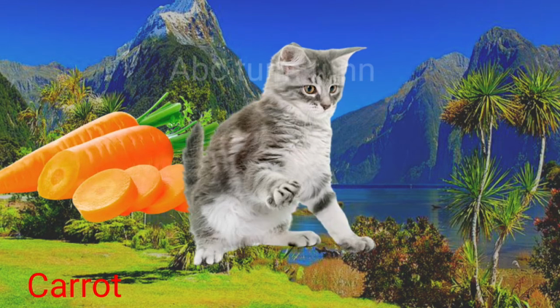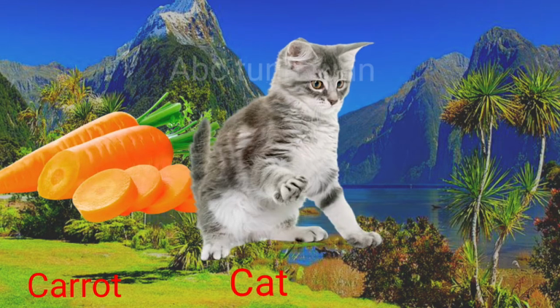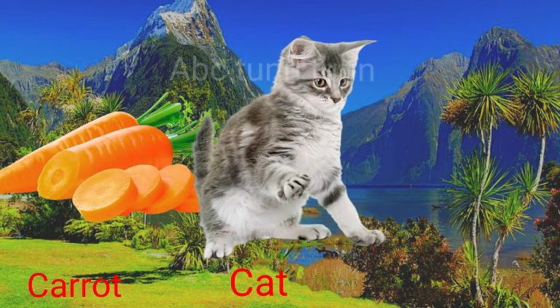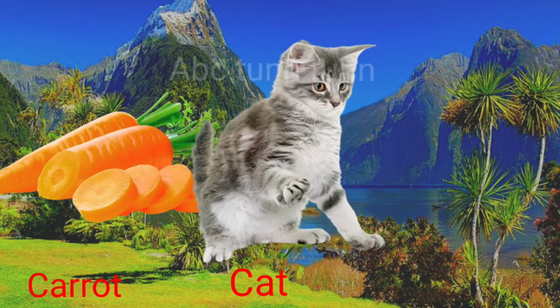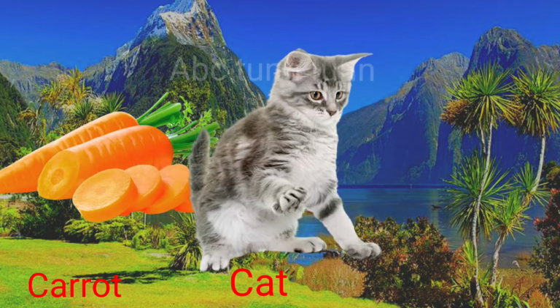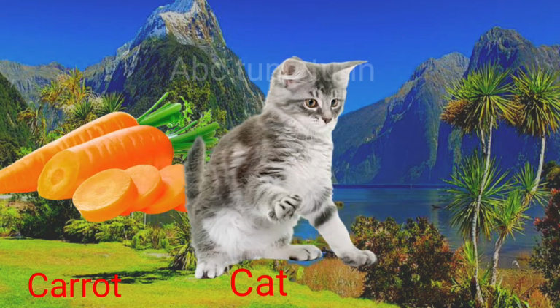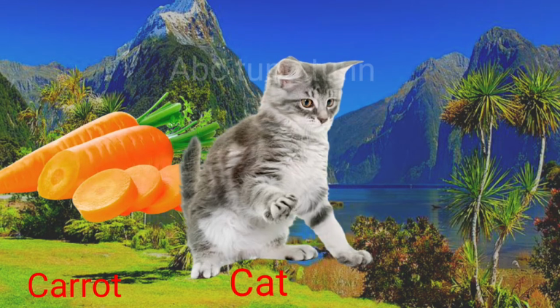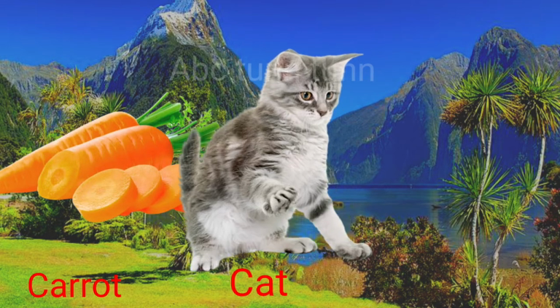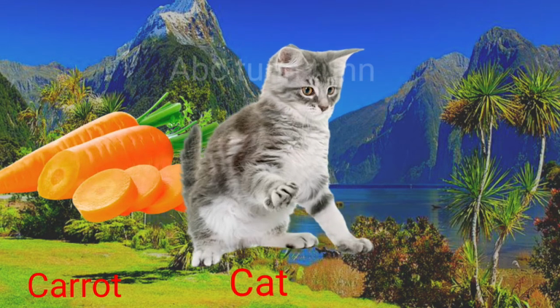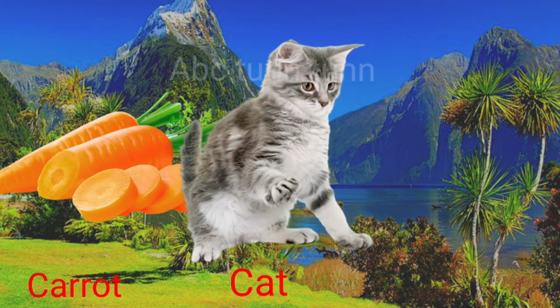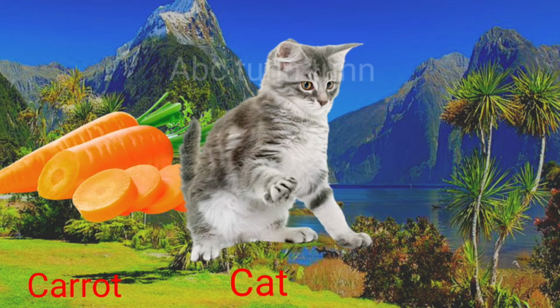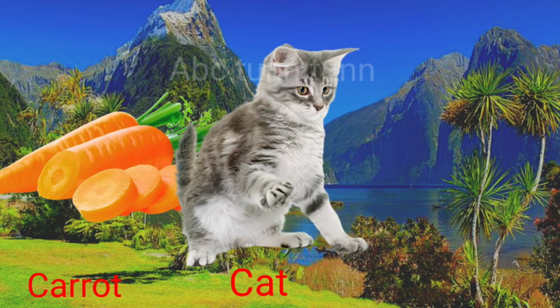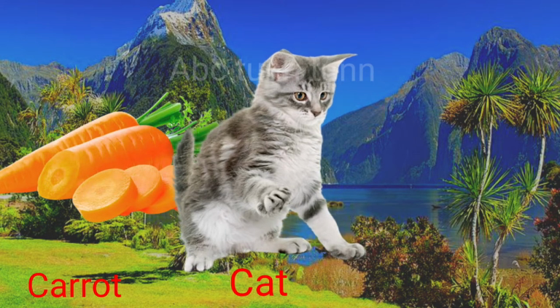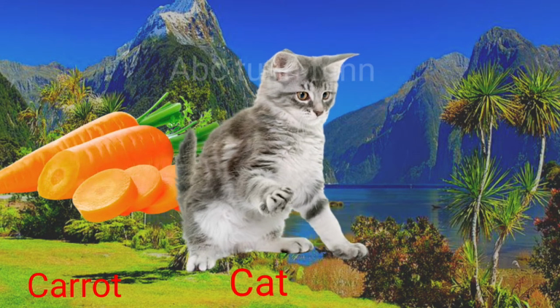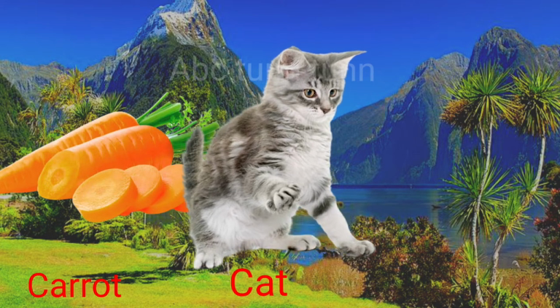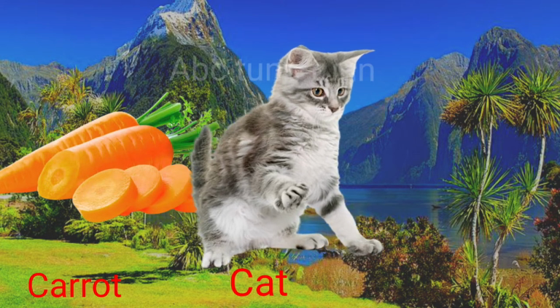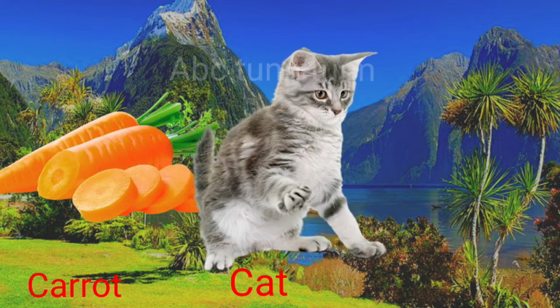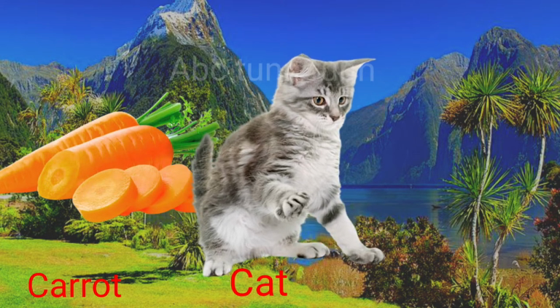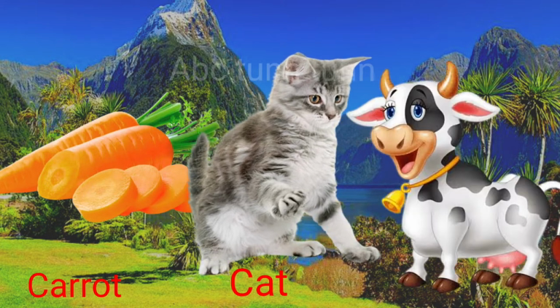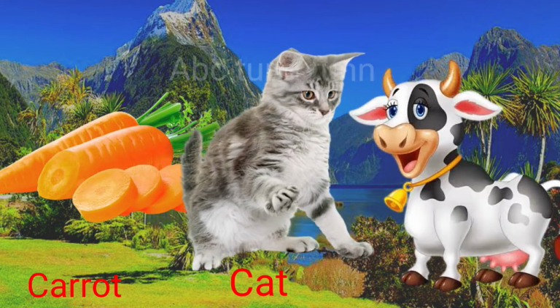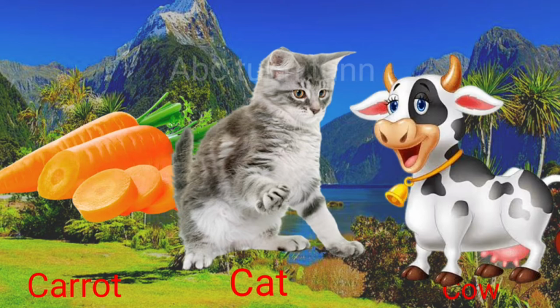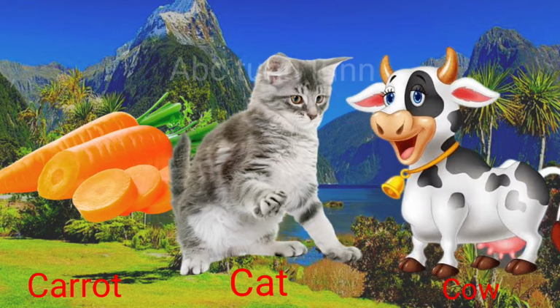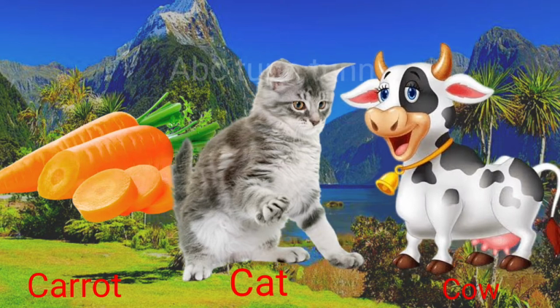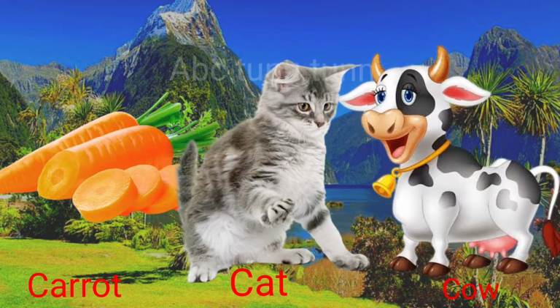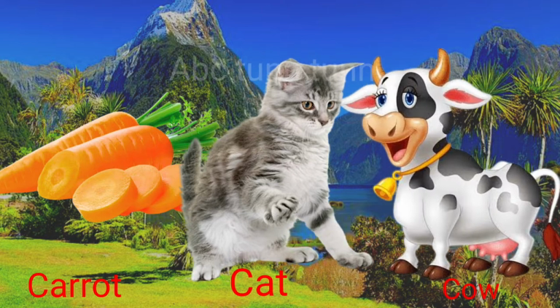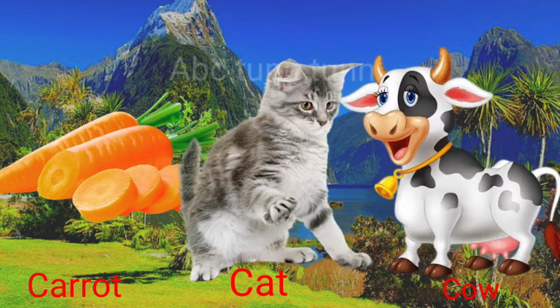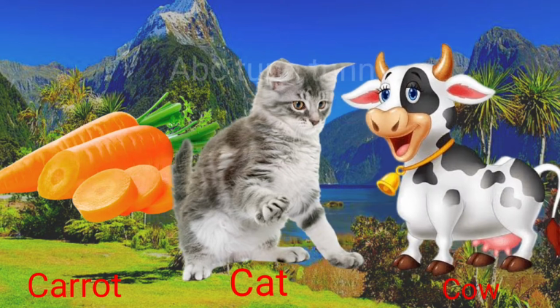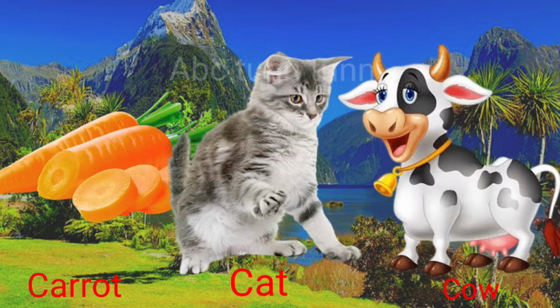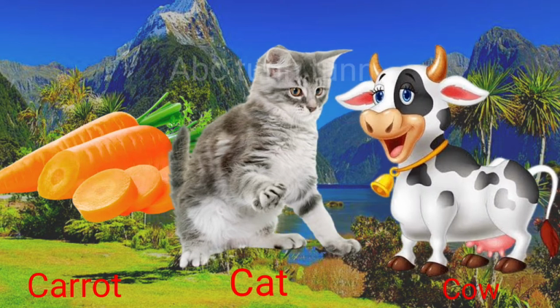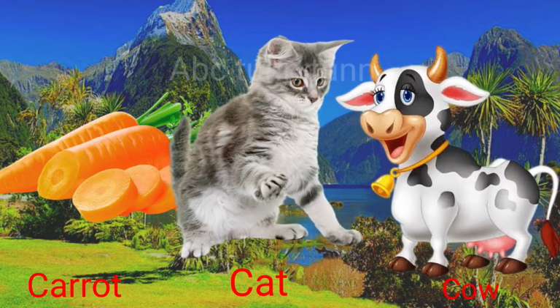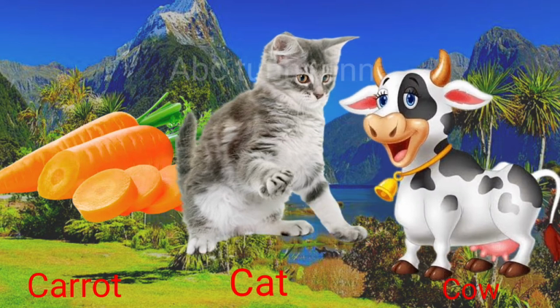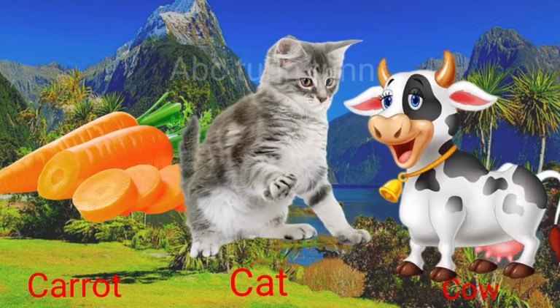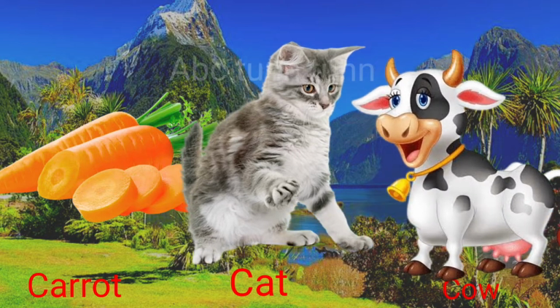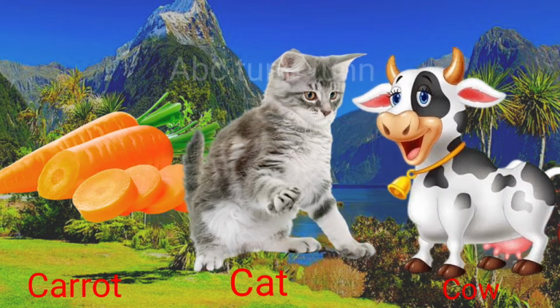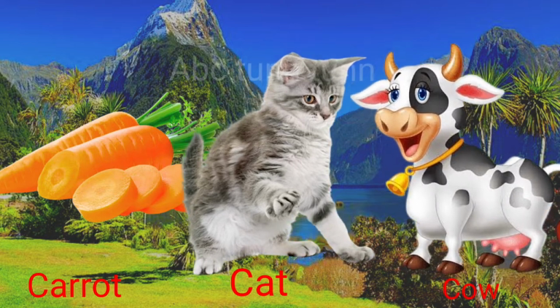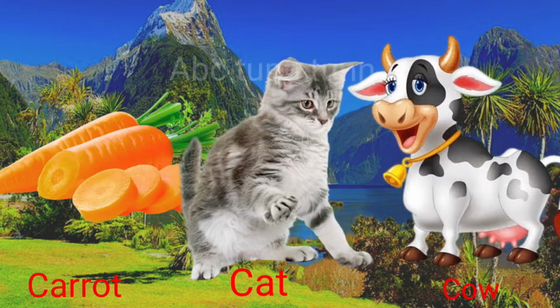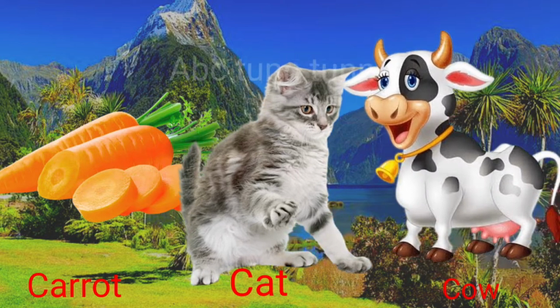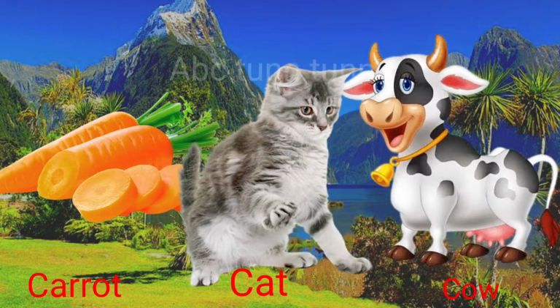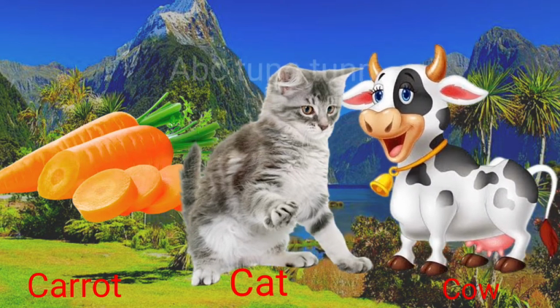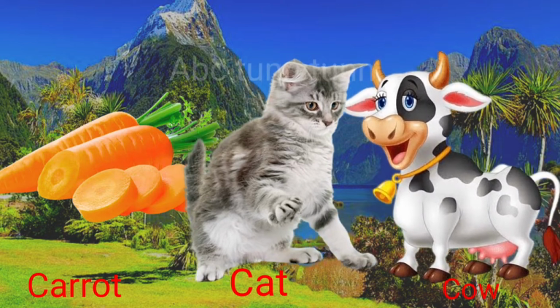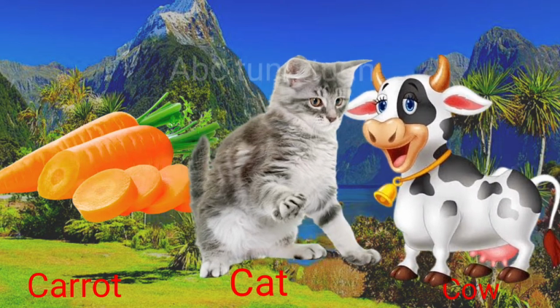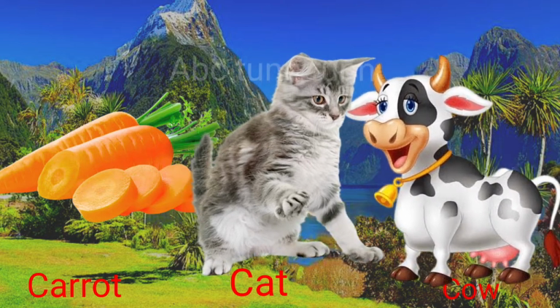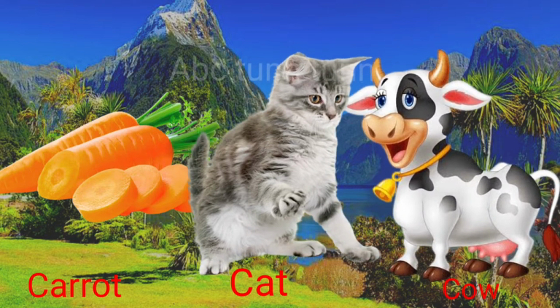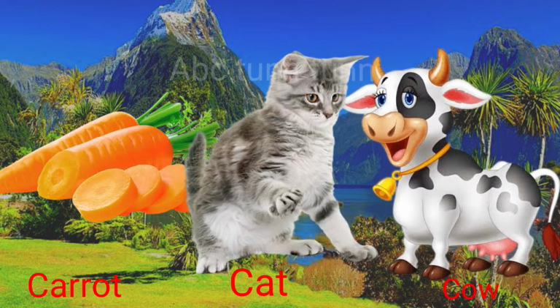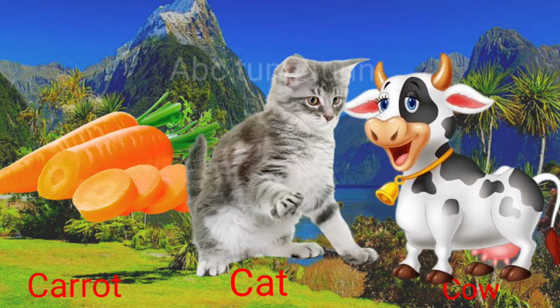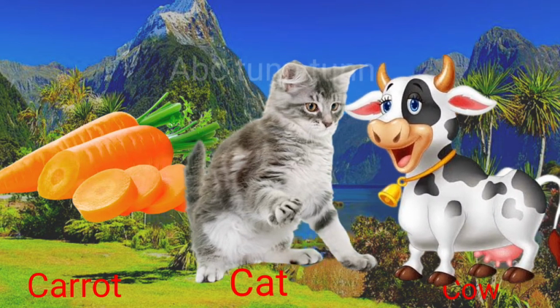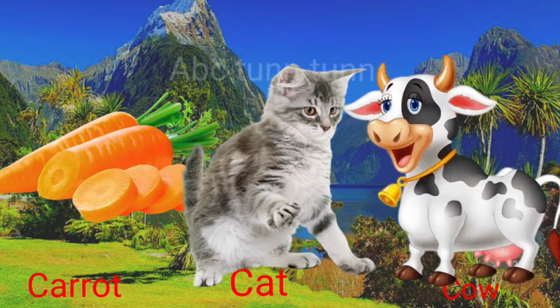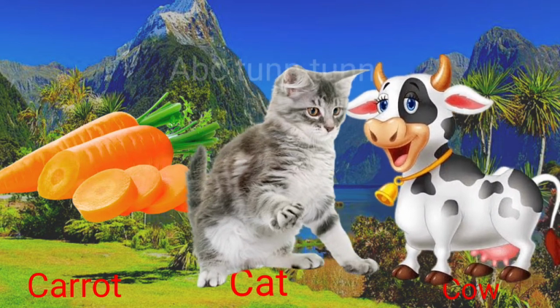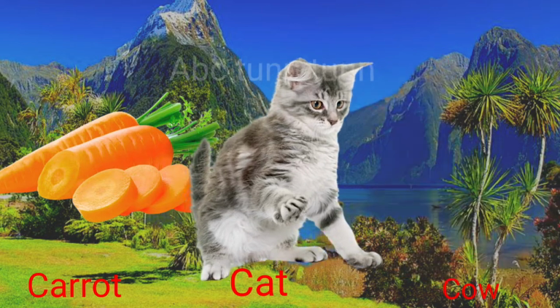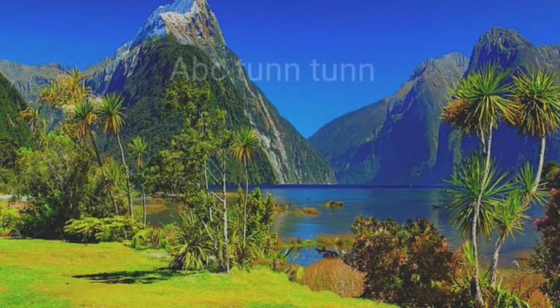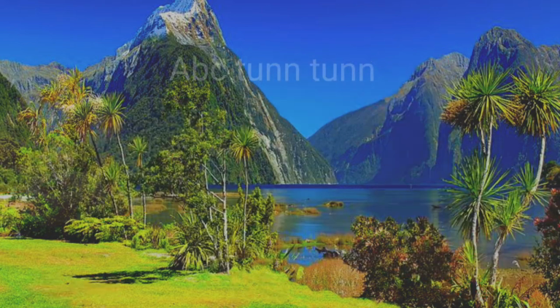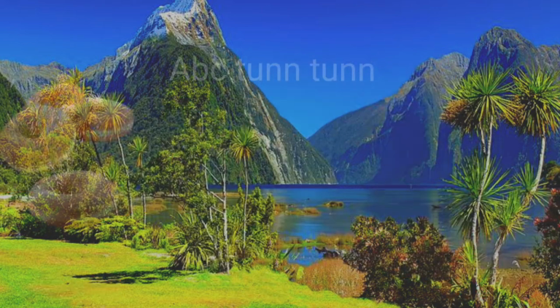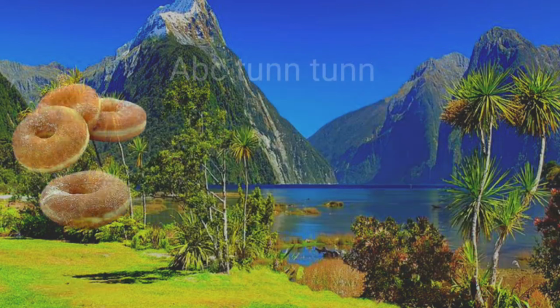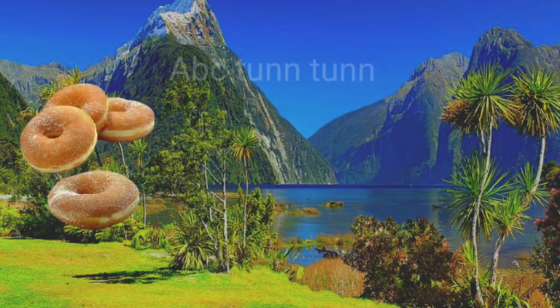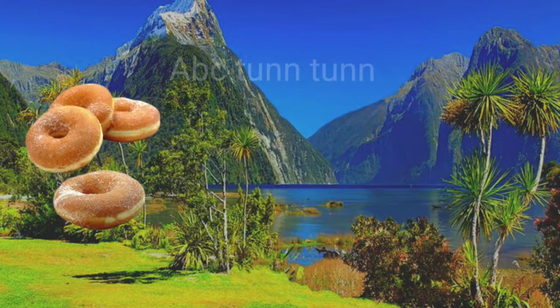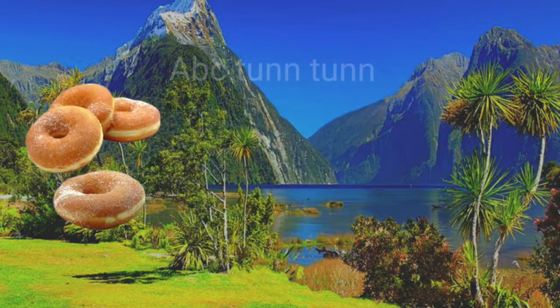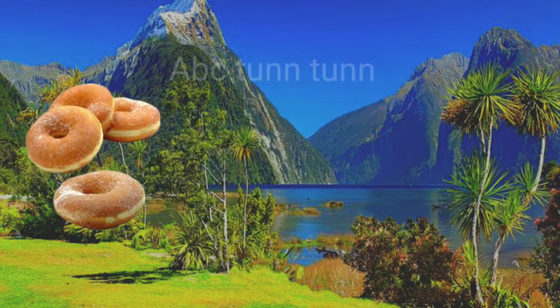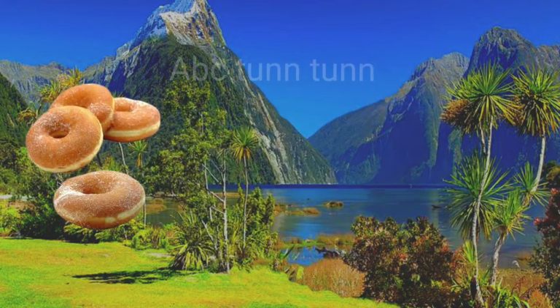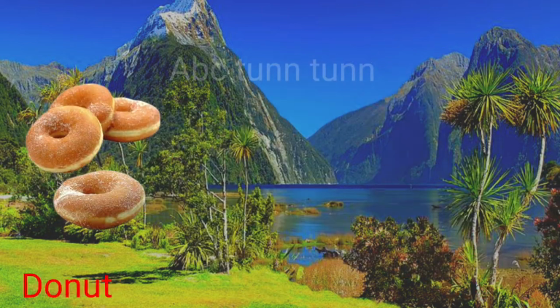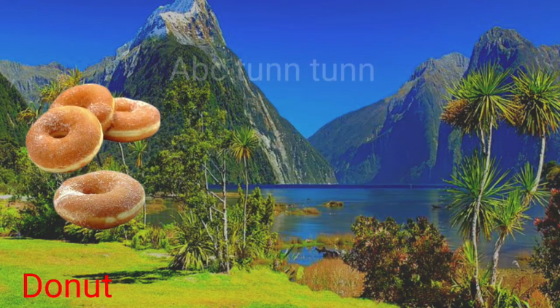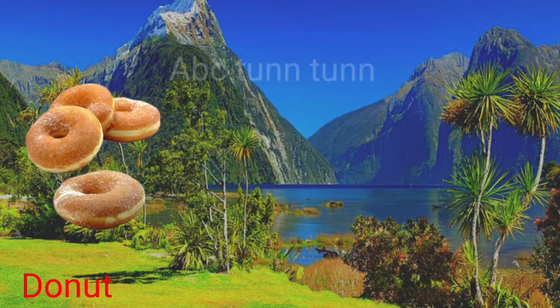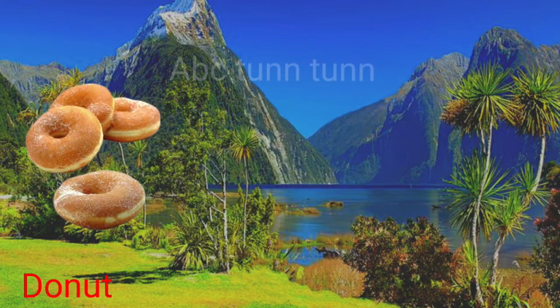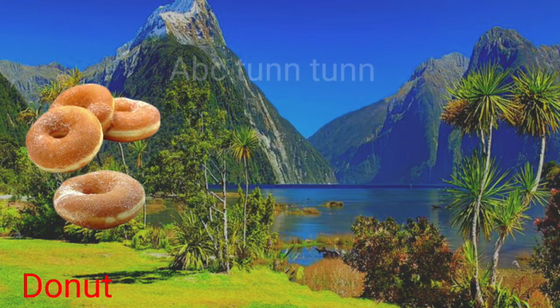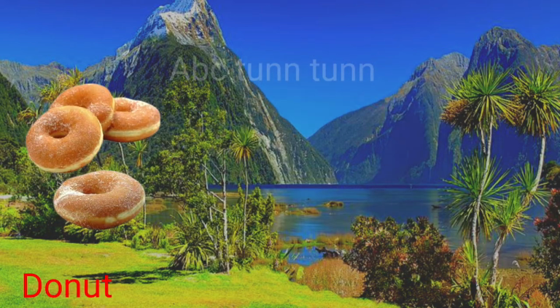C is for carrot. C is for cat. C is for cow. Cuh!